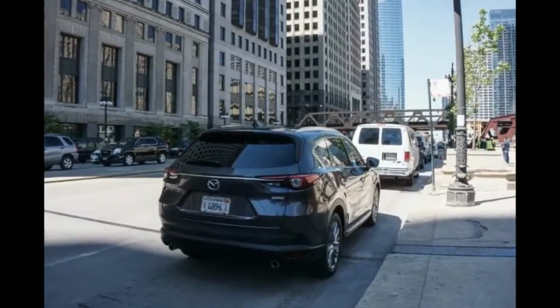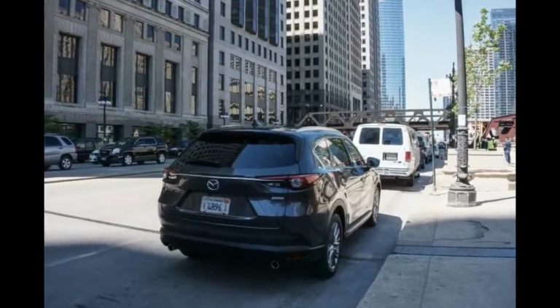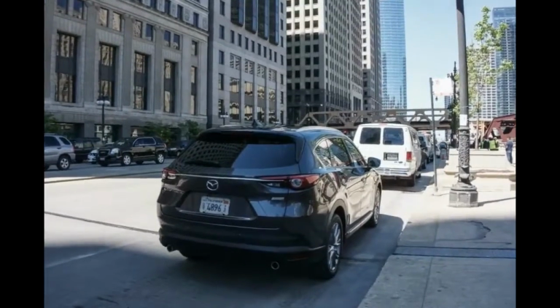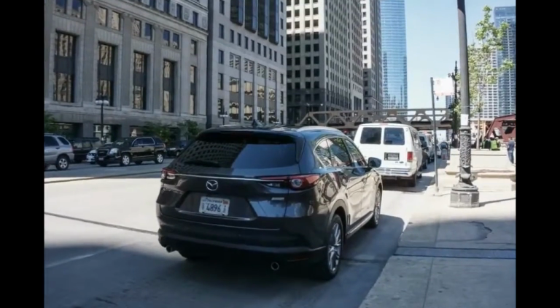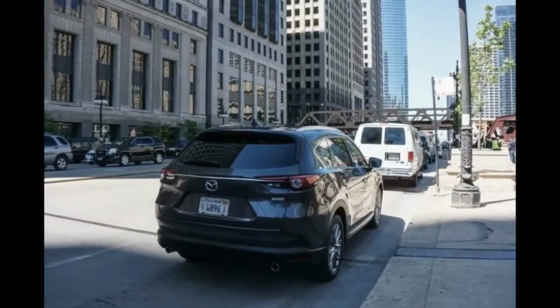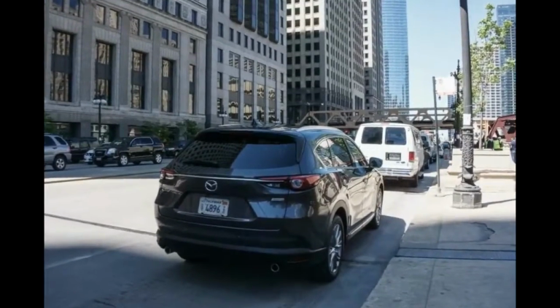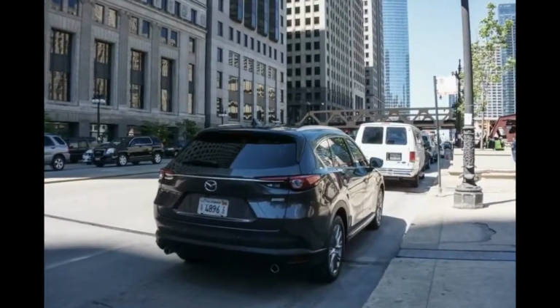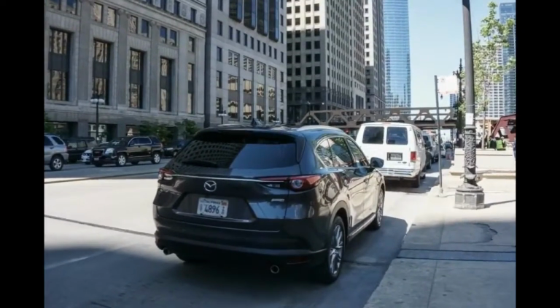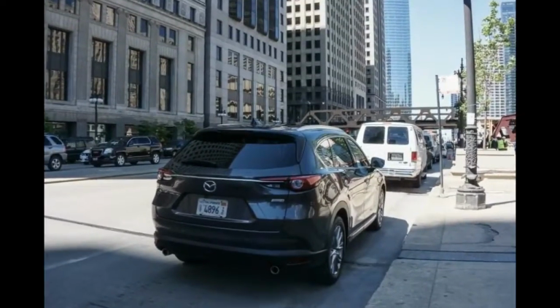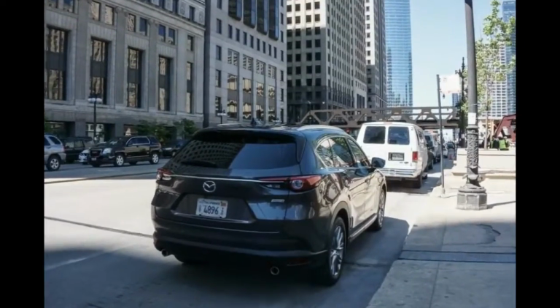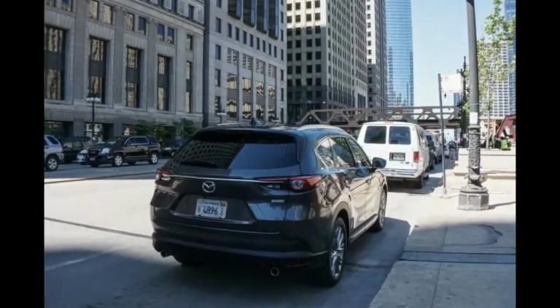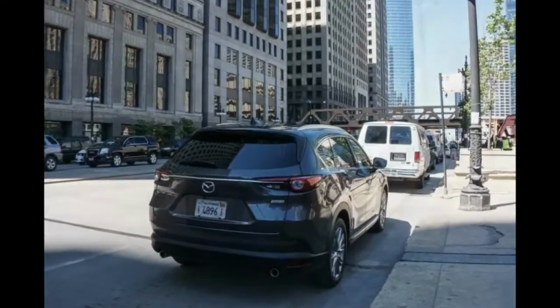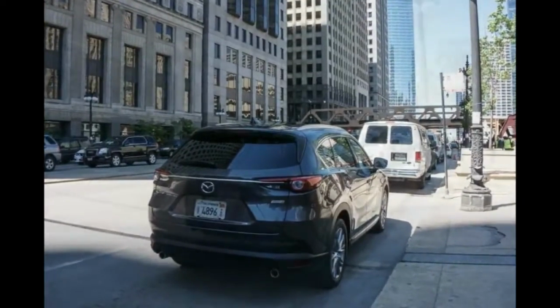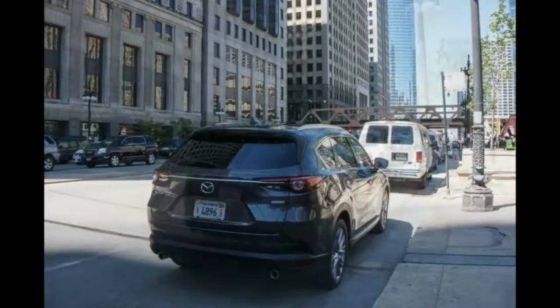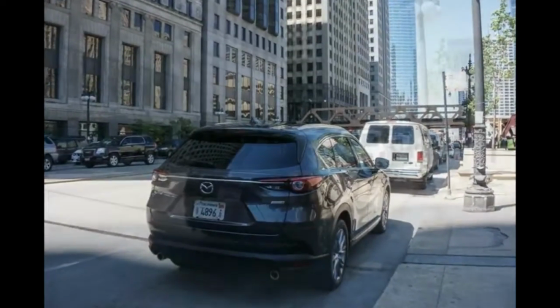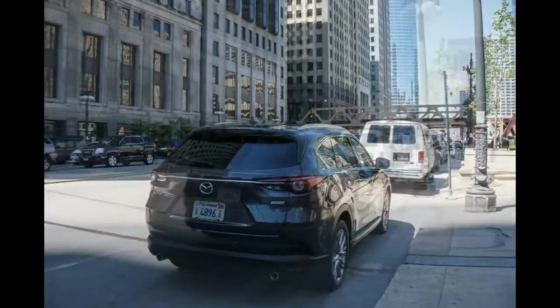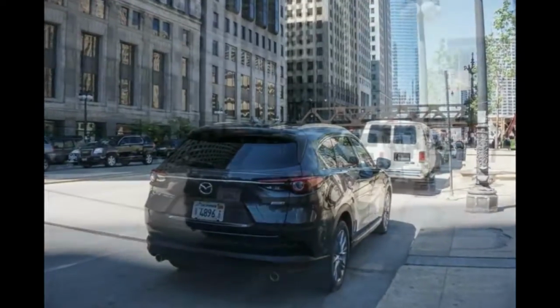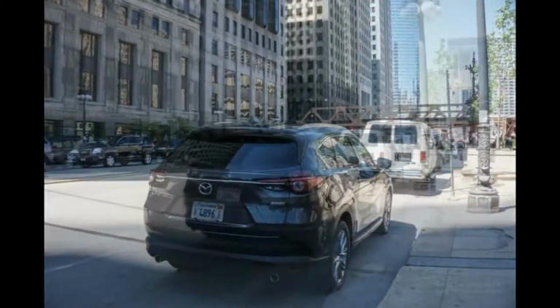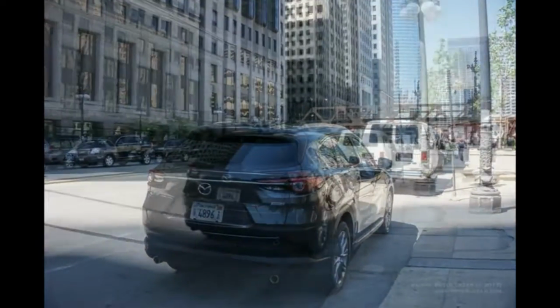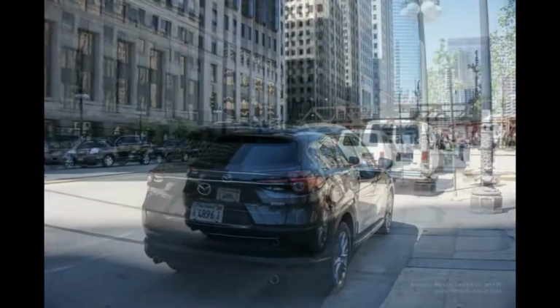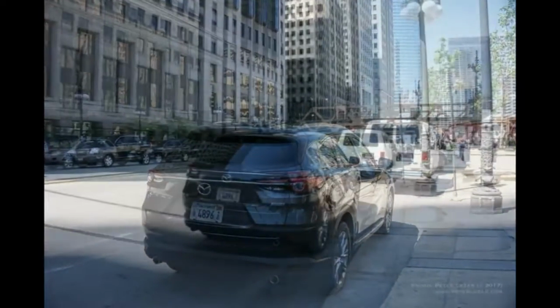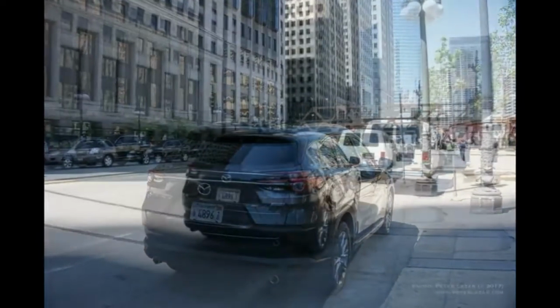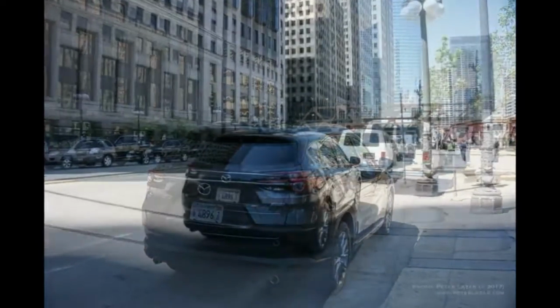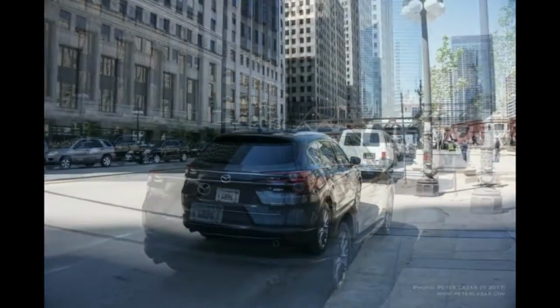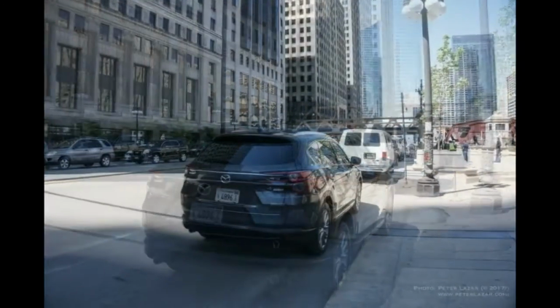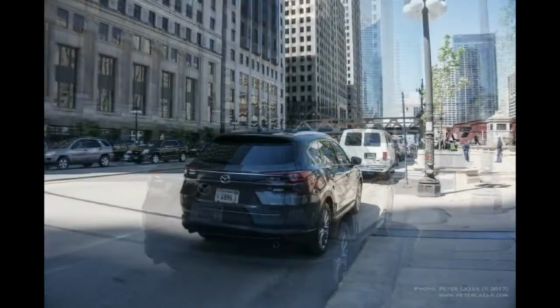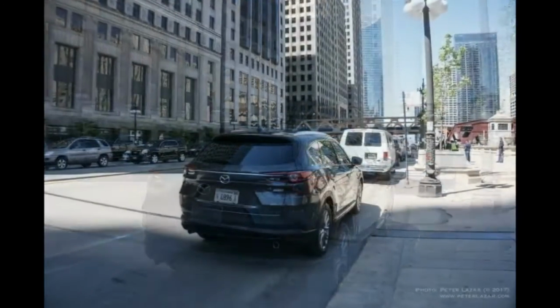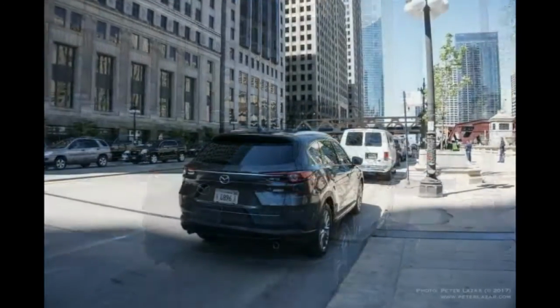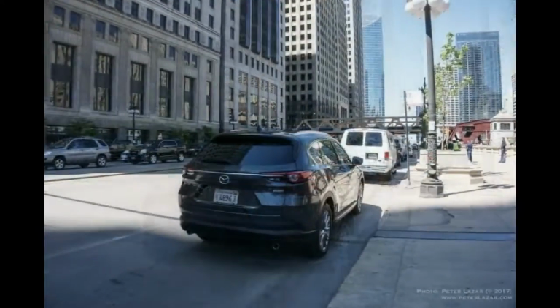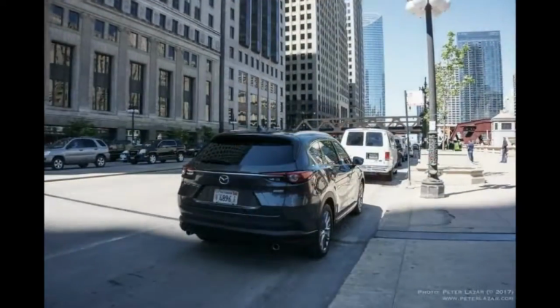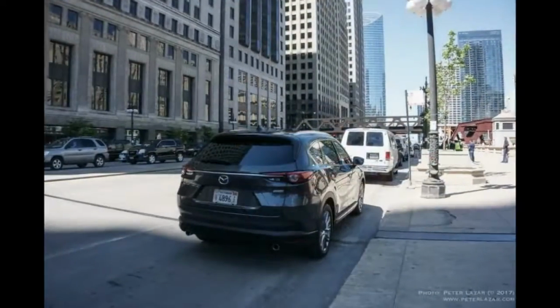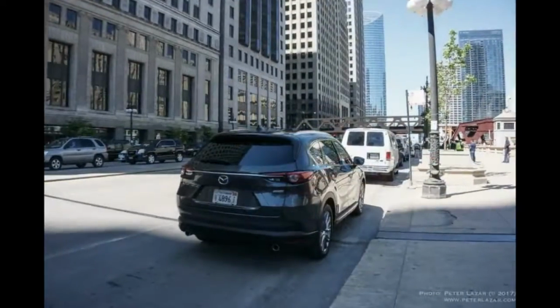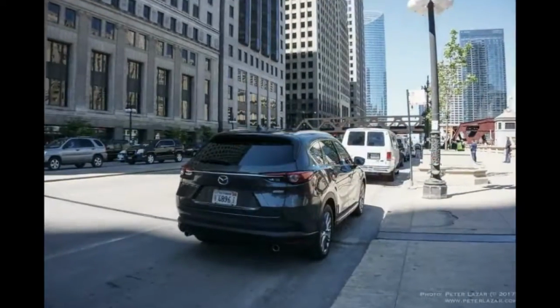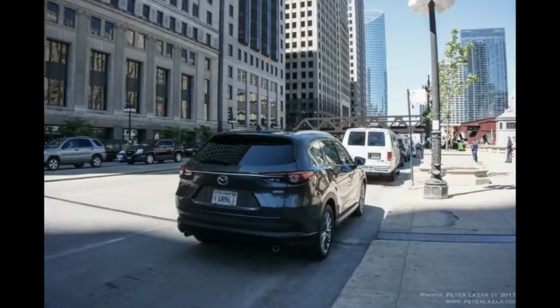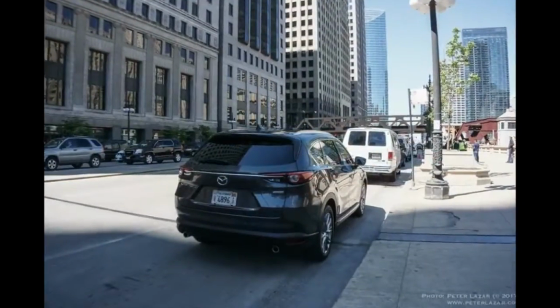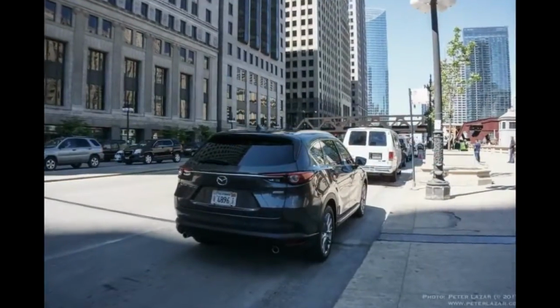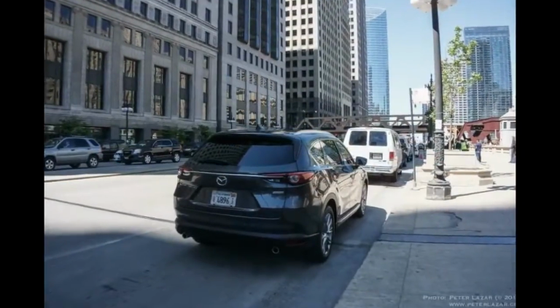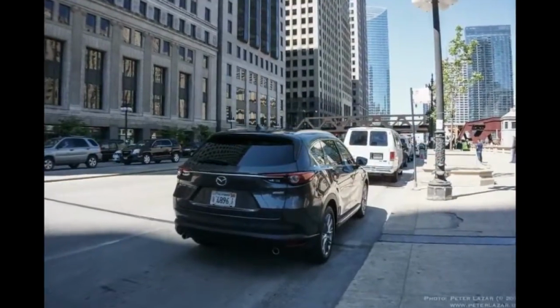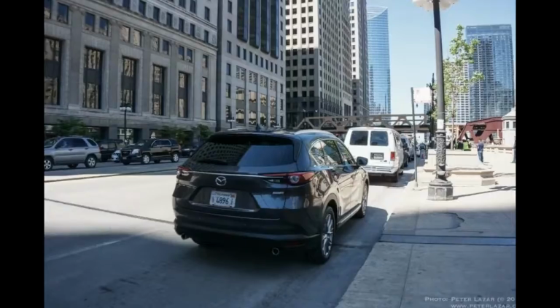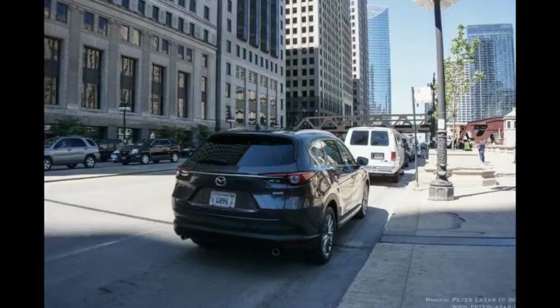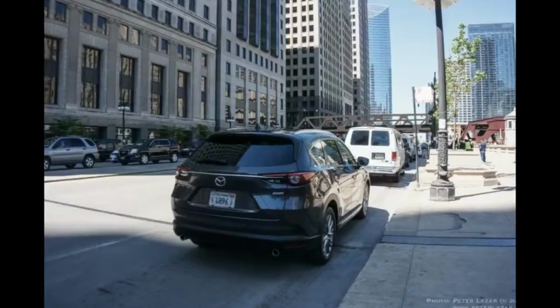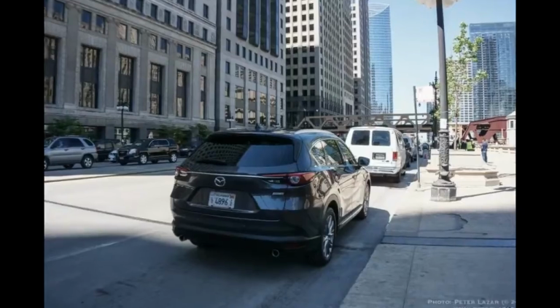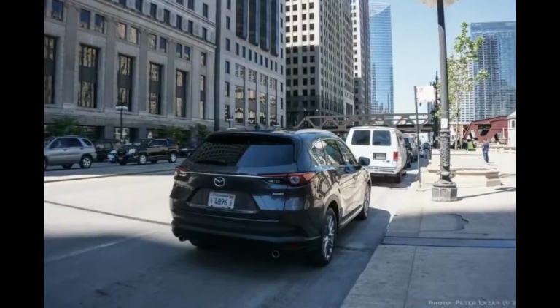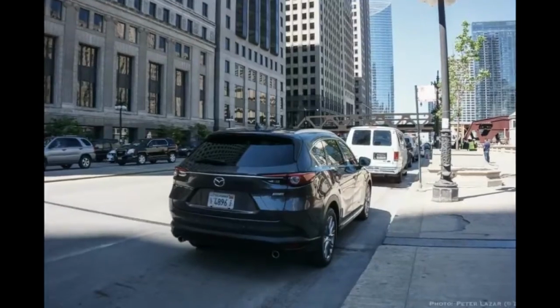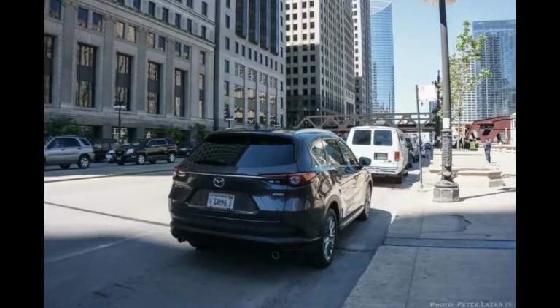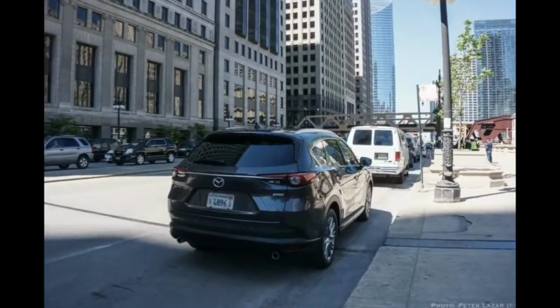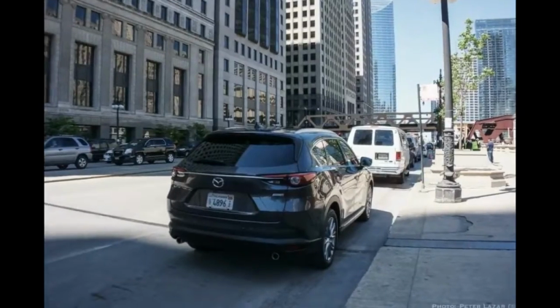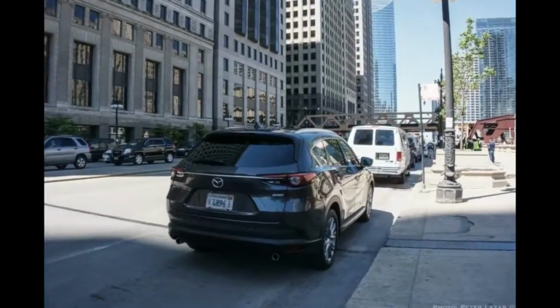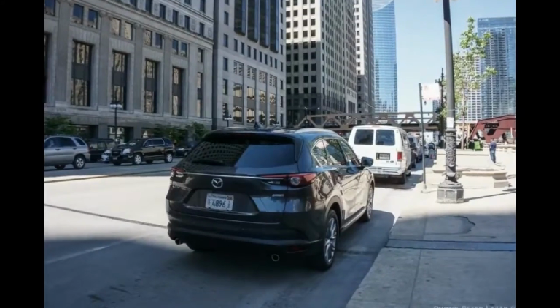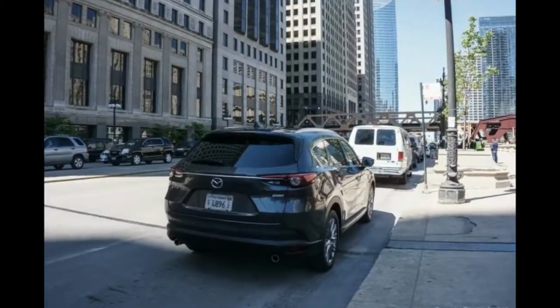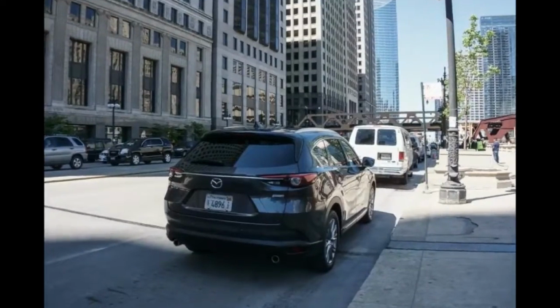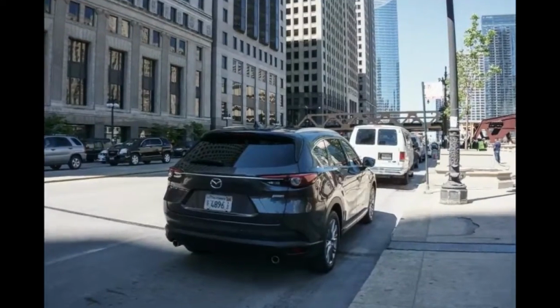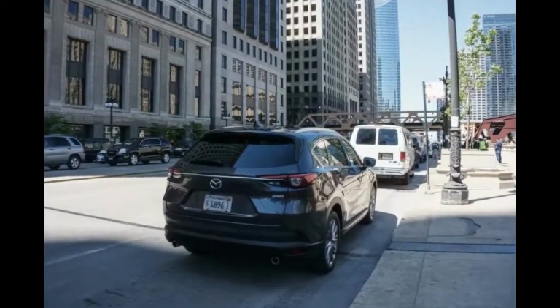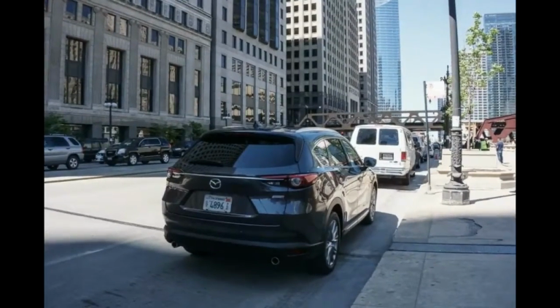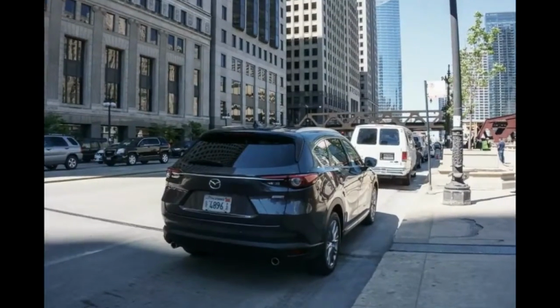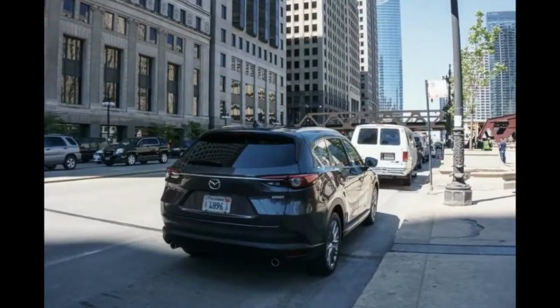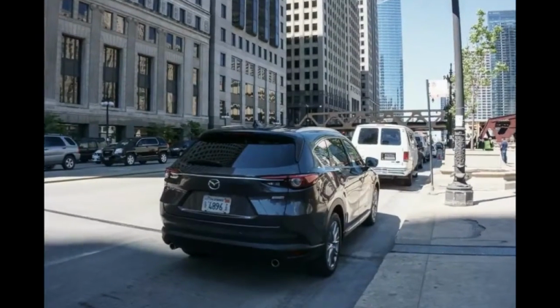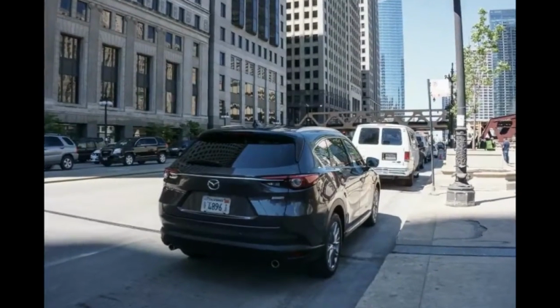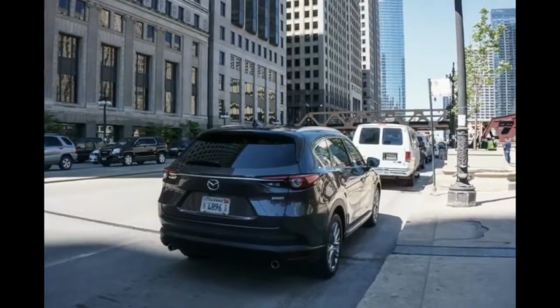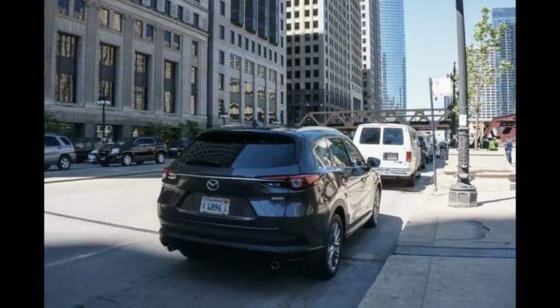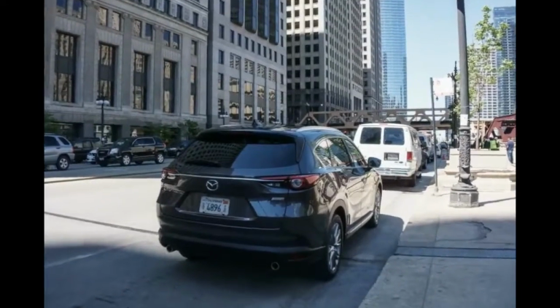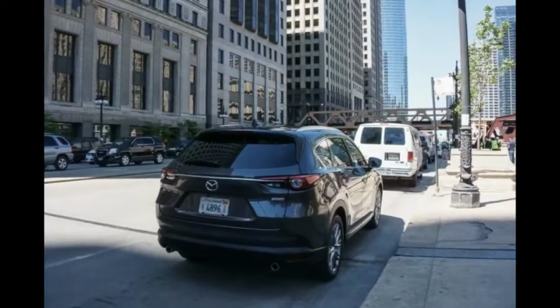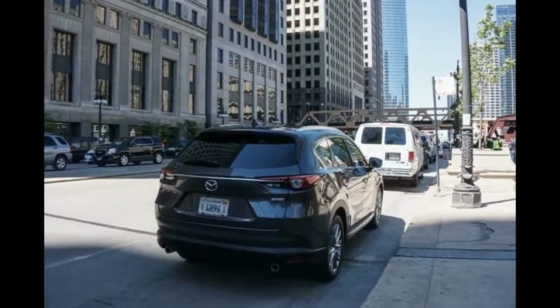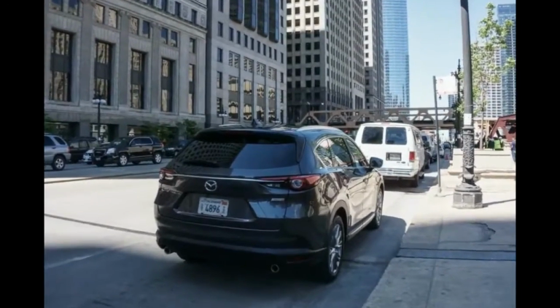The CX-8 would probably prove a hit outside of Japan. Let's hope Mazda is smart enough to bring it here.